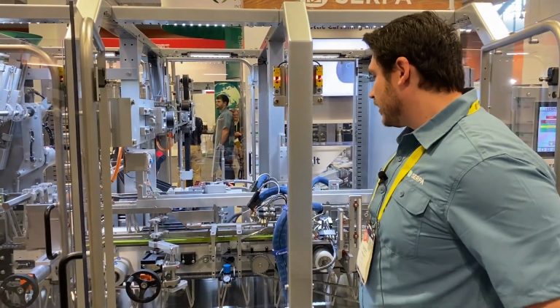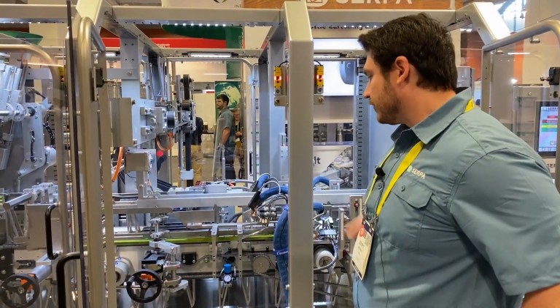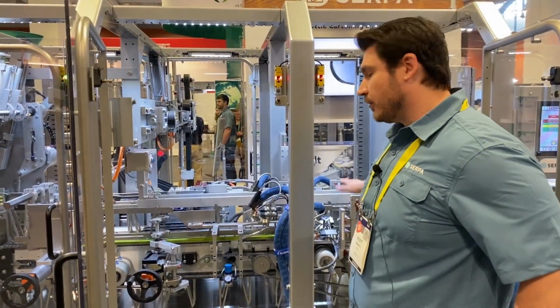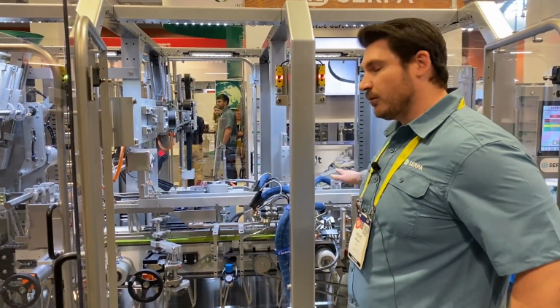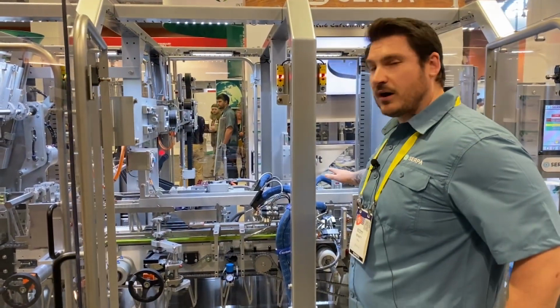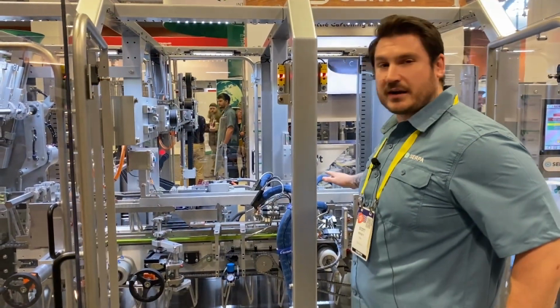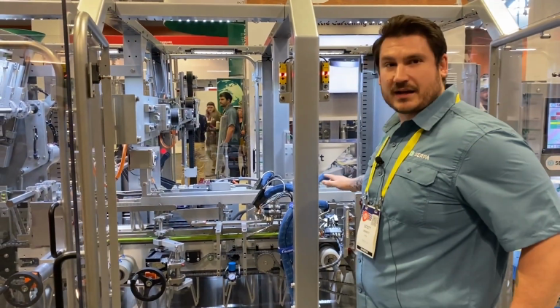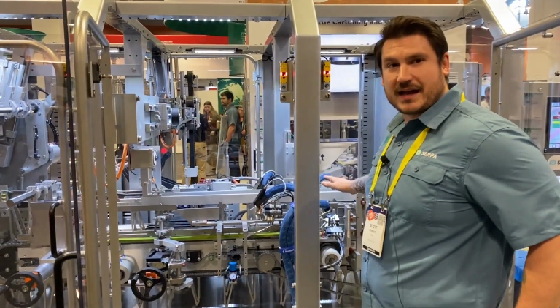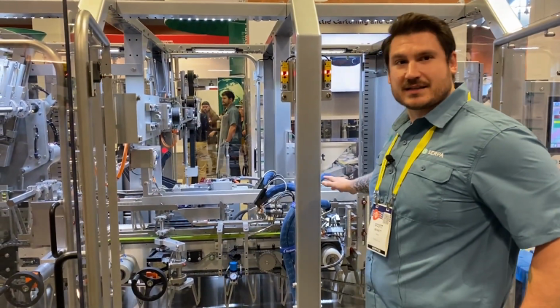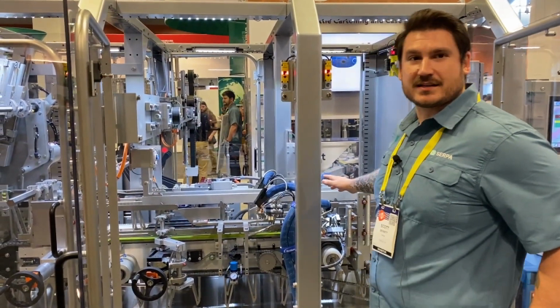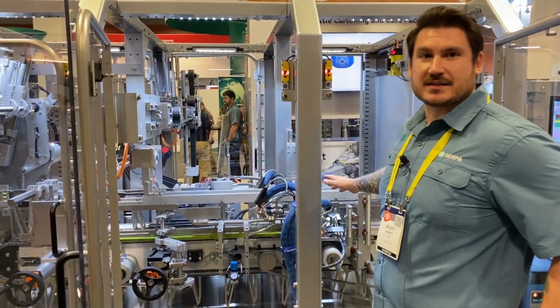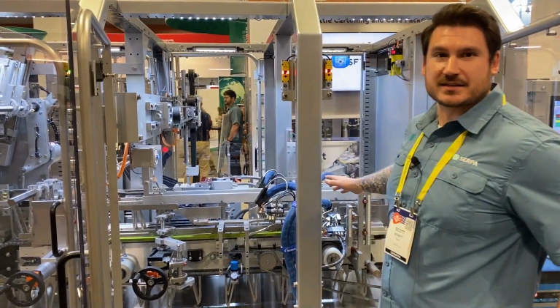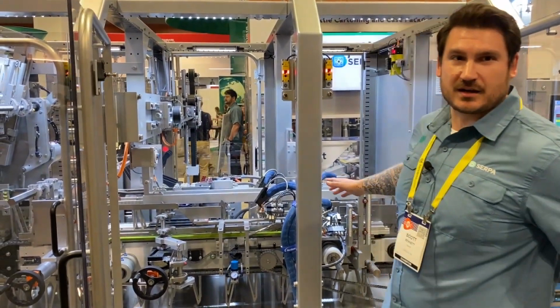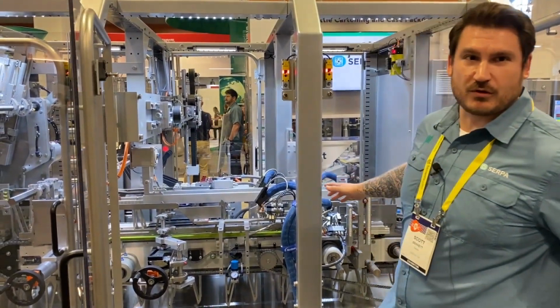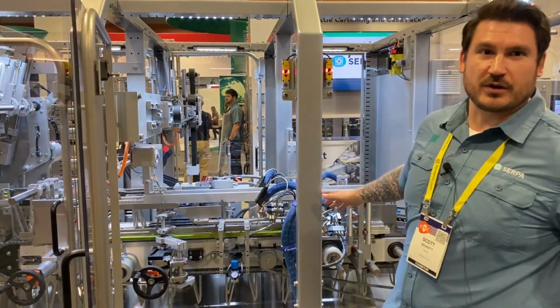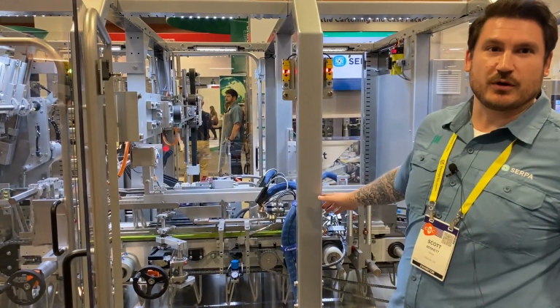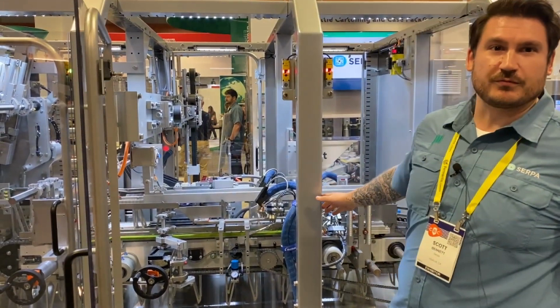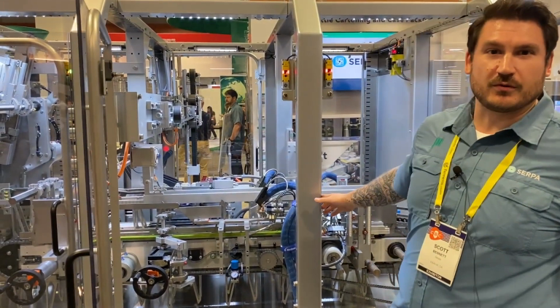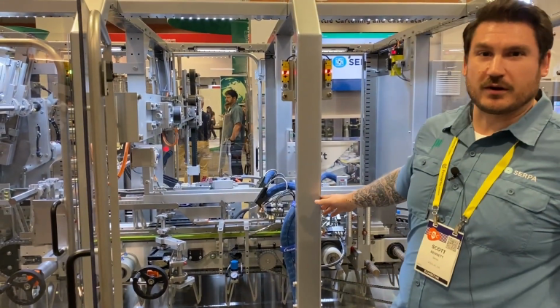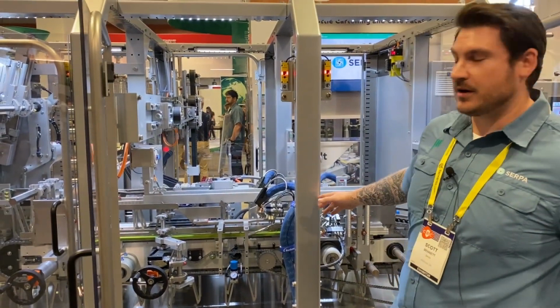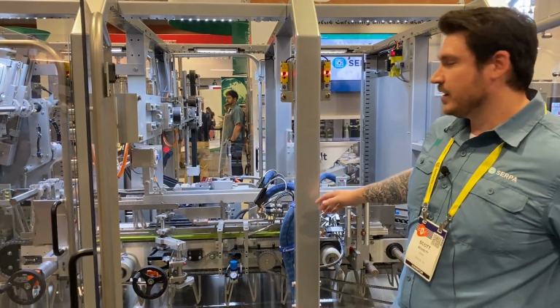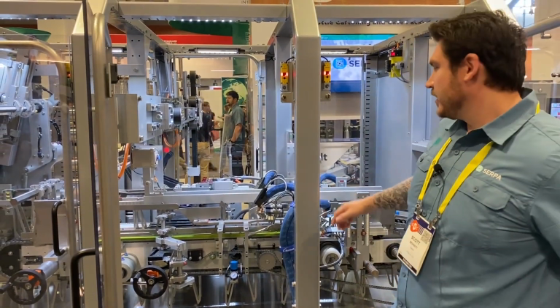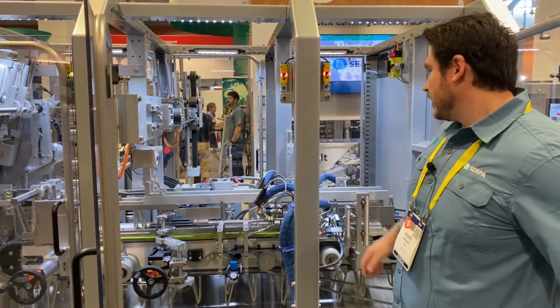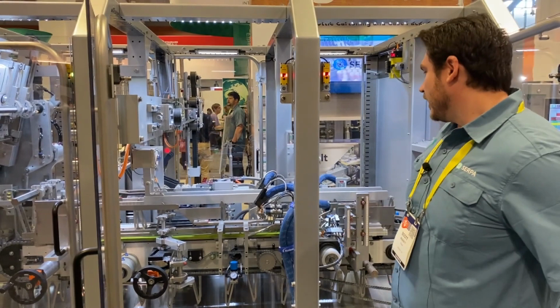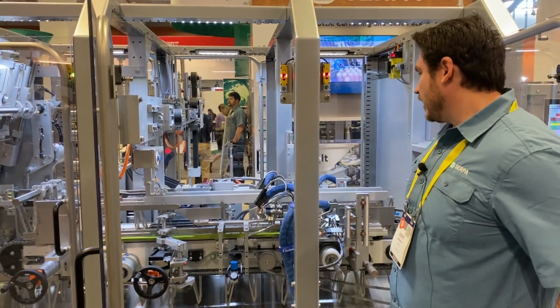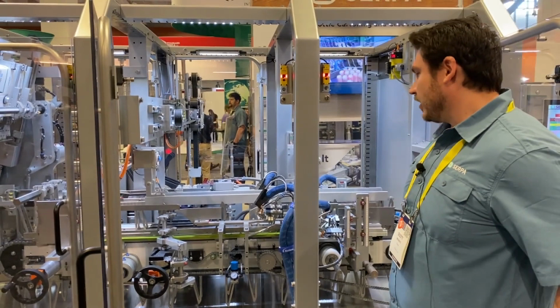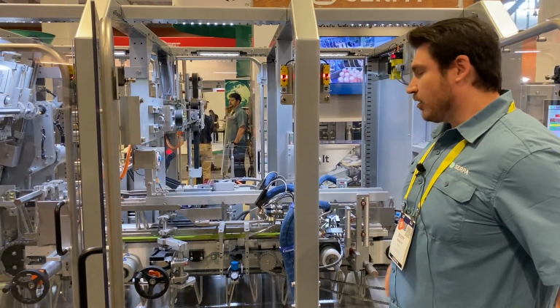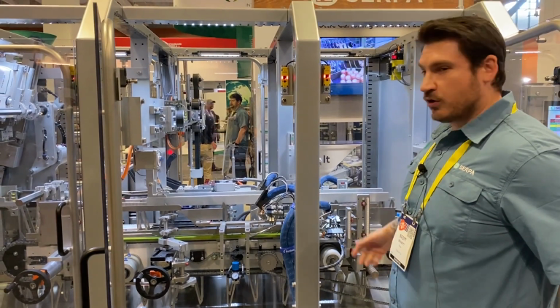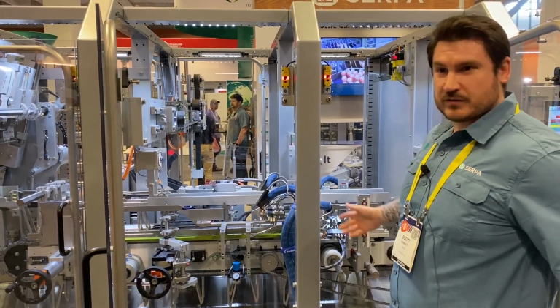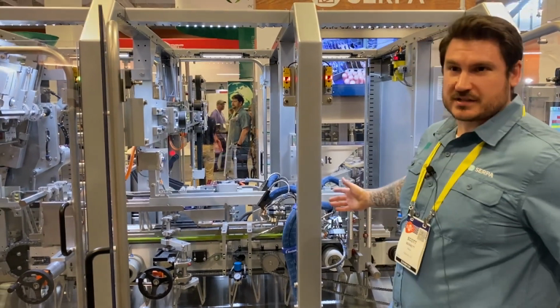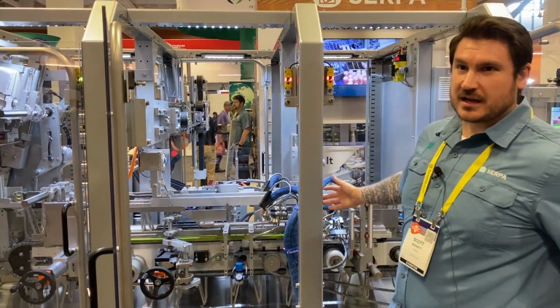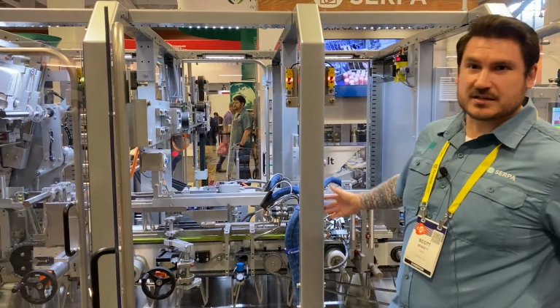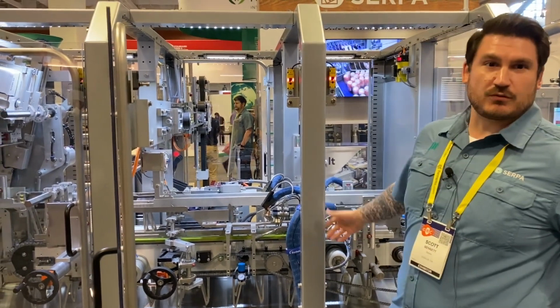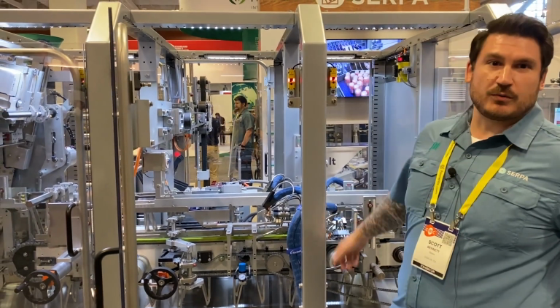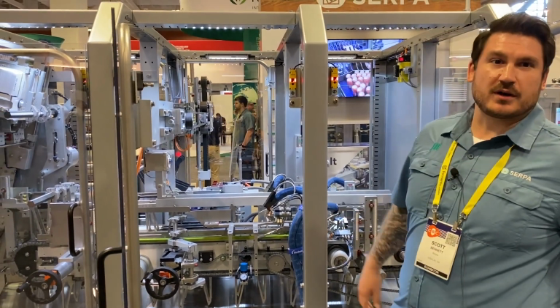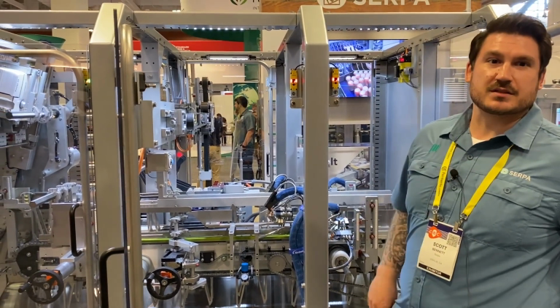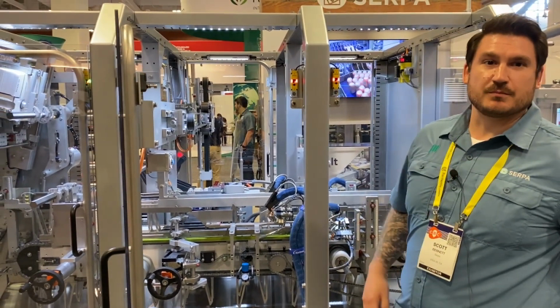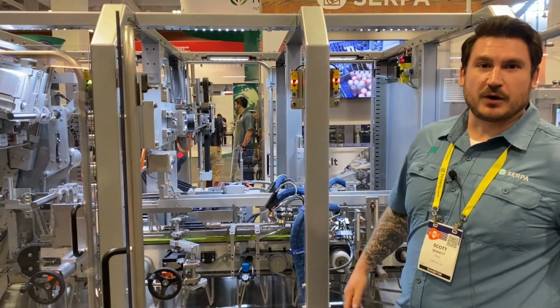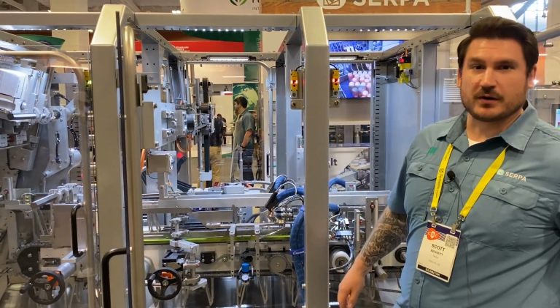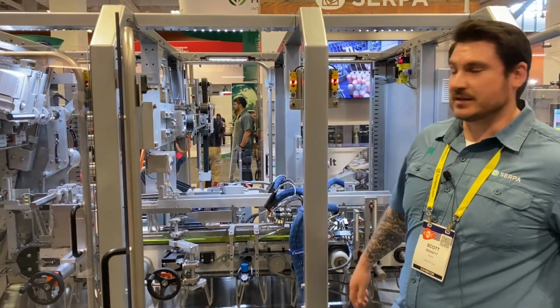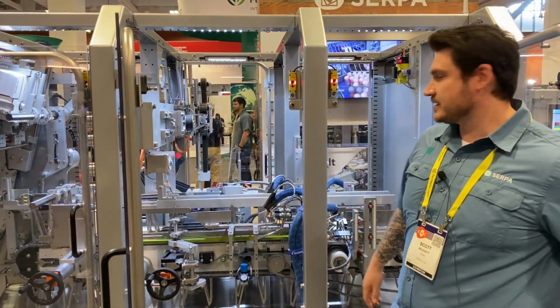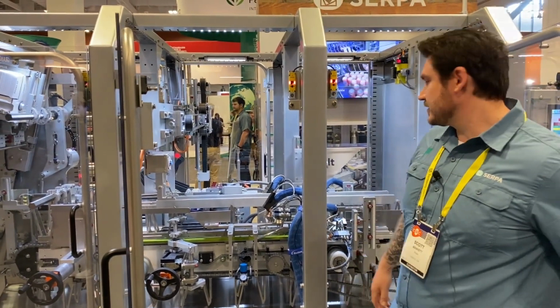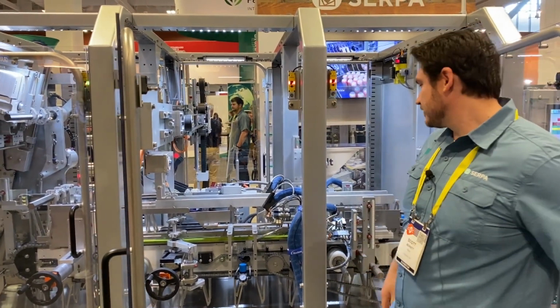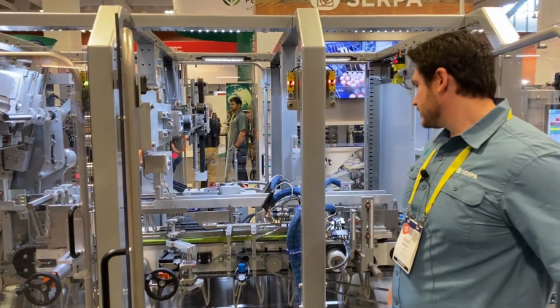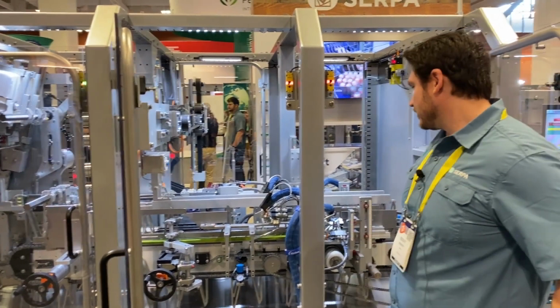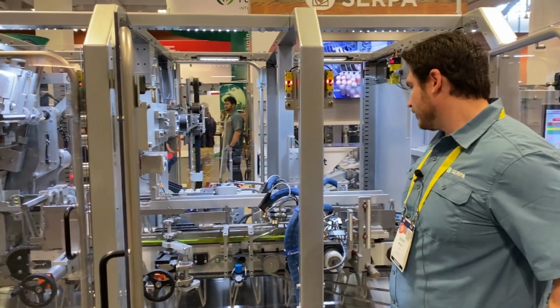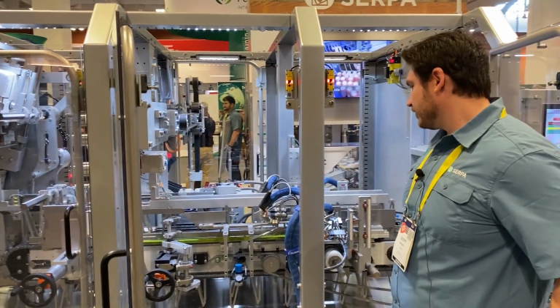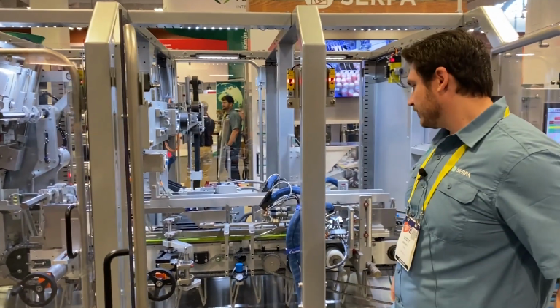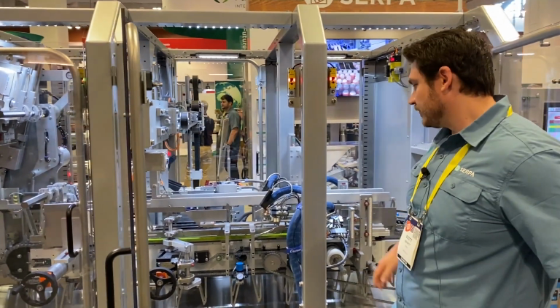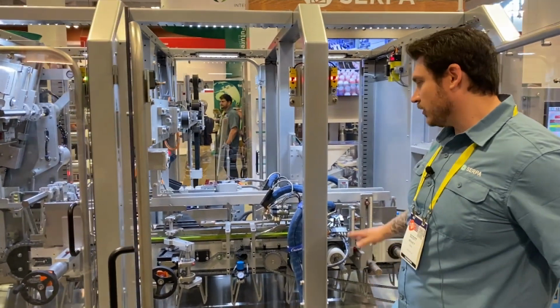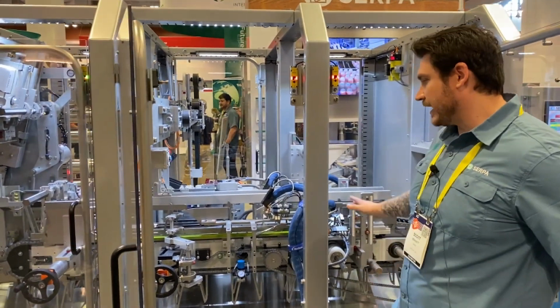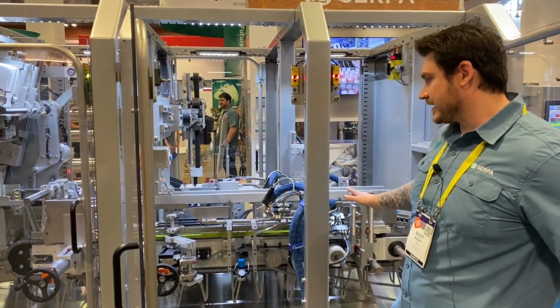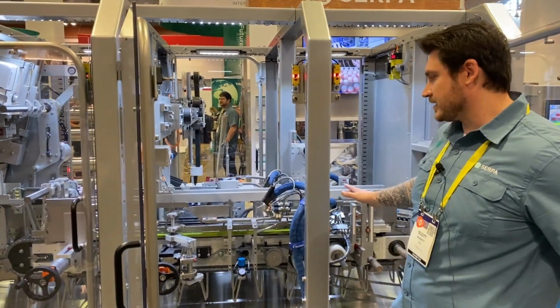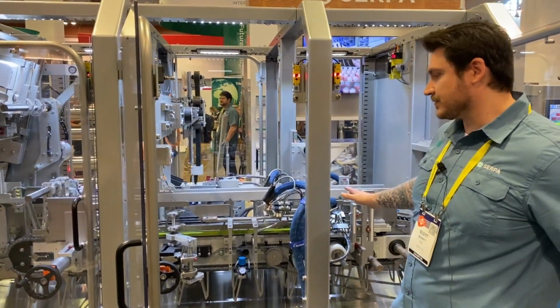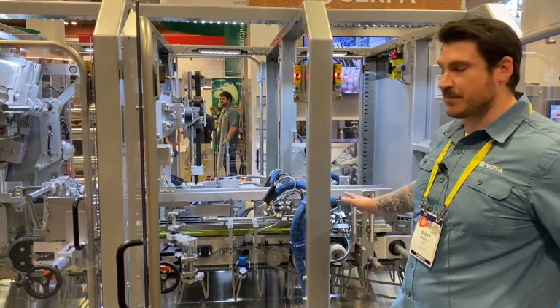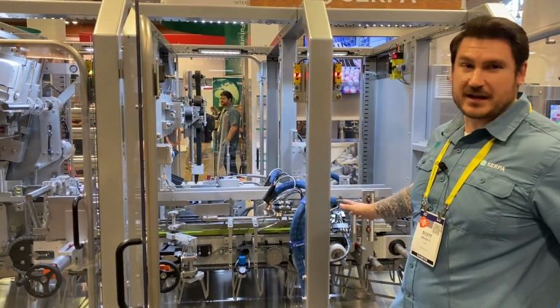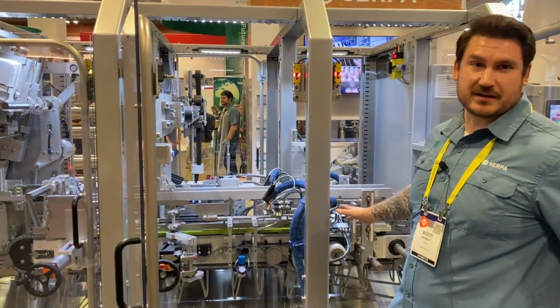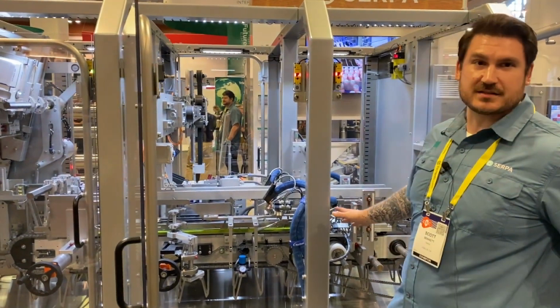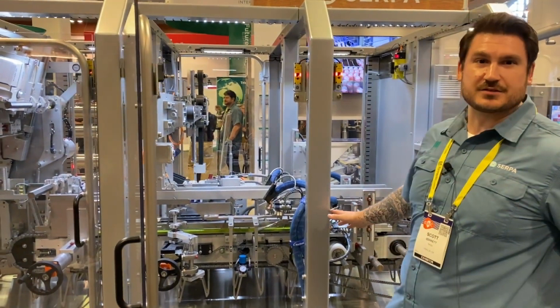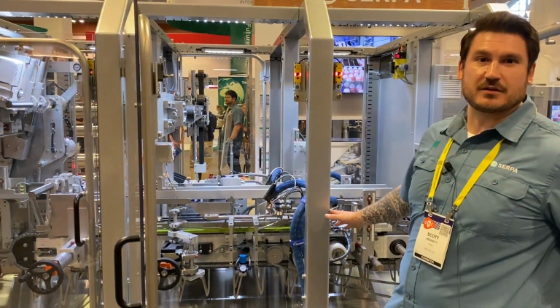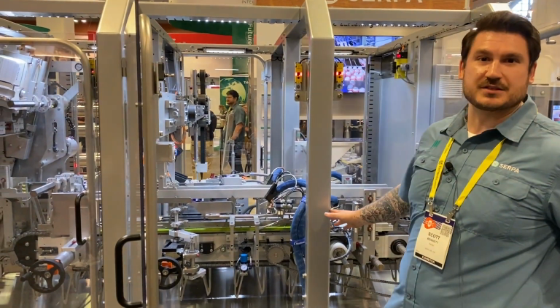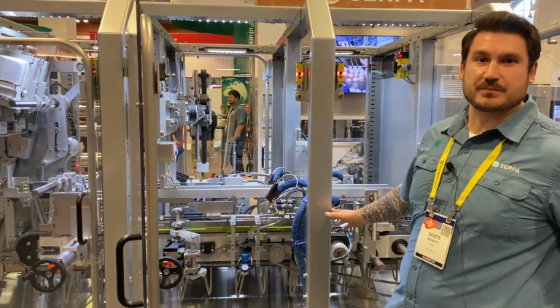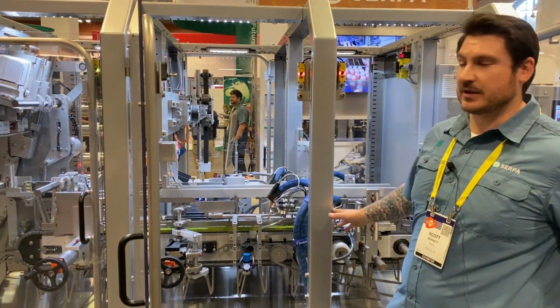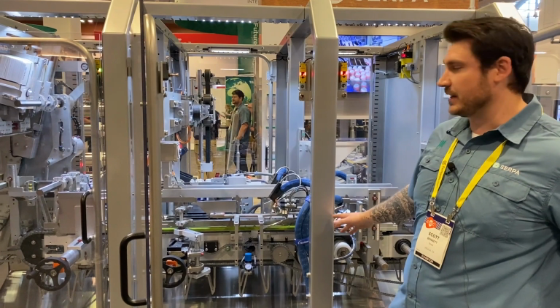Full walk-in access — kind of what we're known for. Oversized, robust components. Full access for maintenance and serviceability.